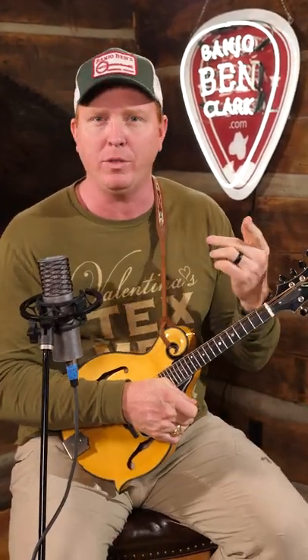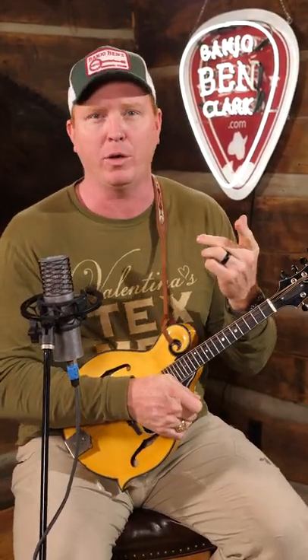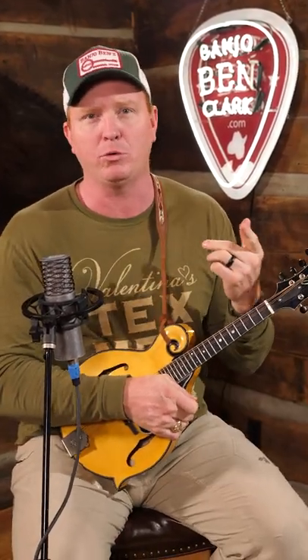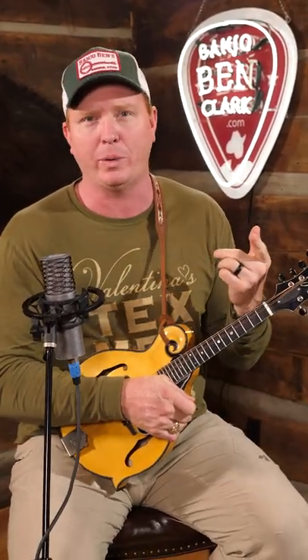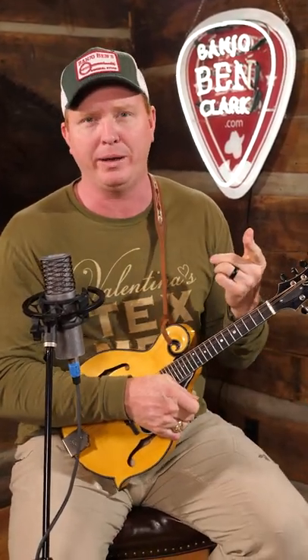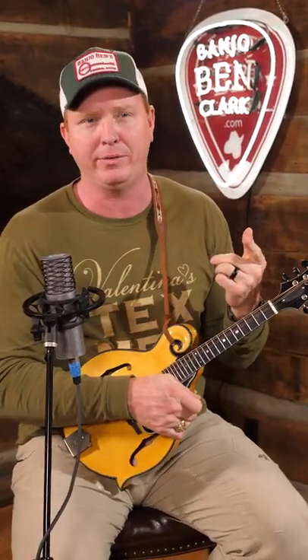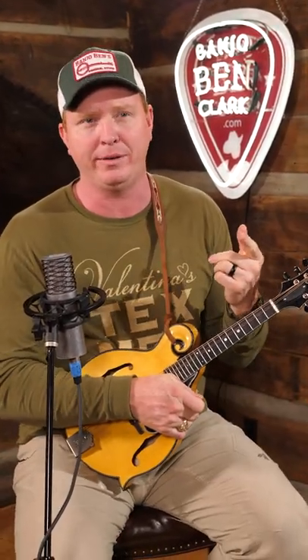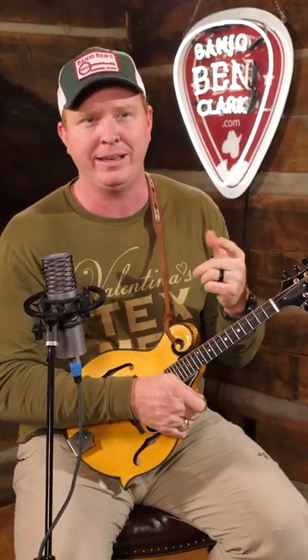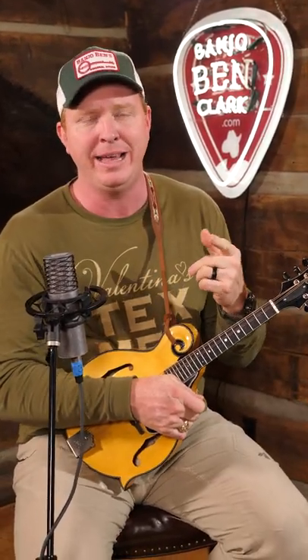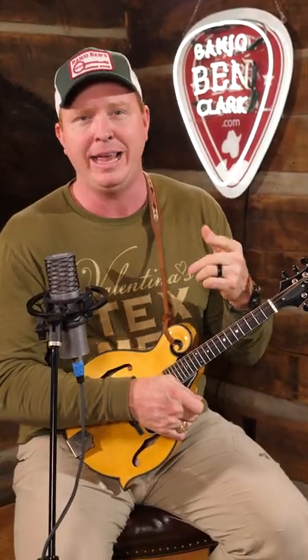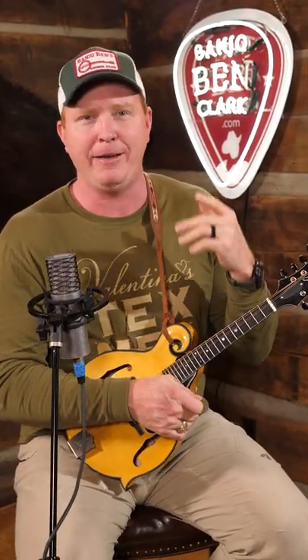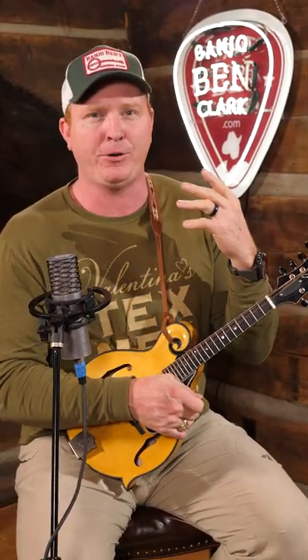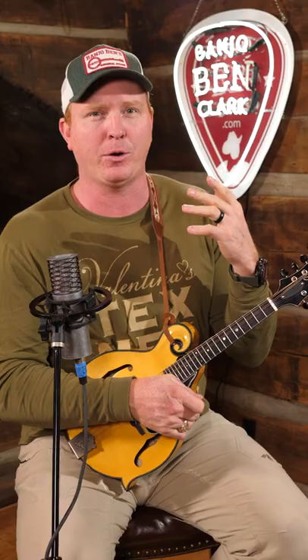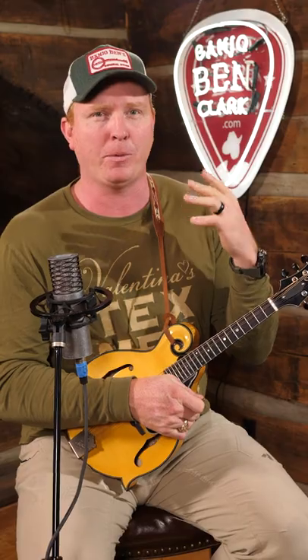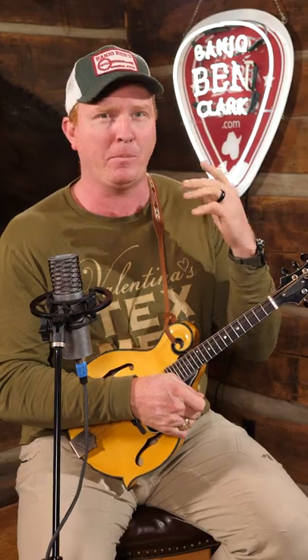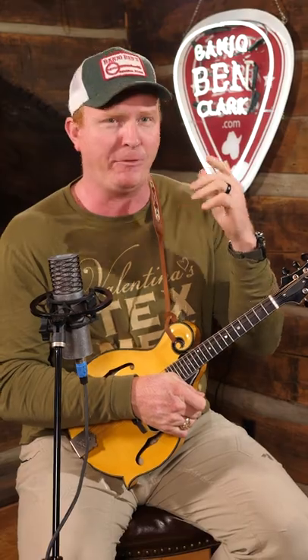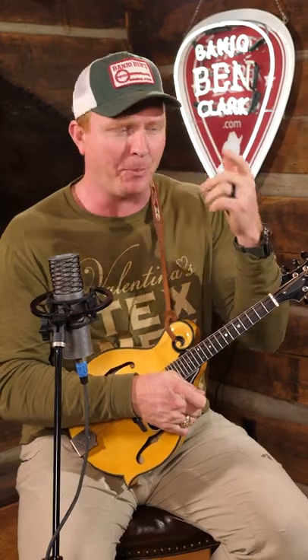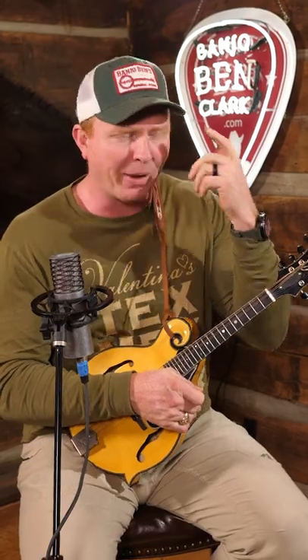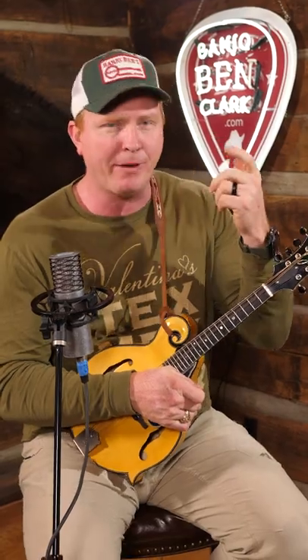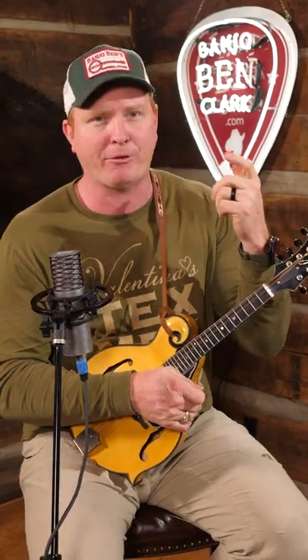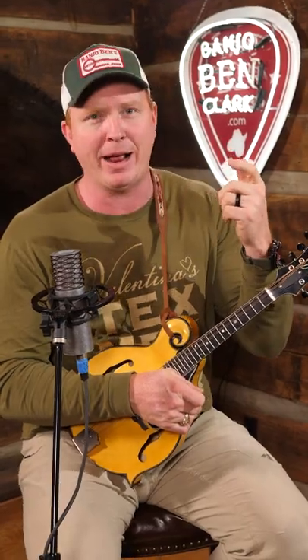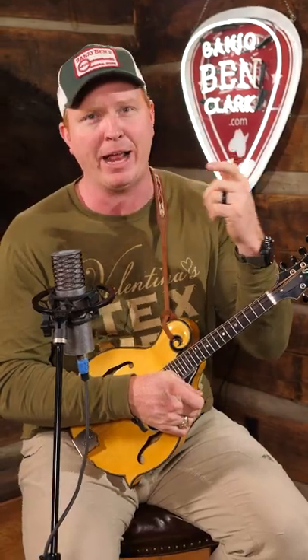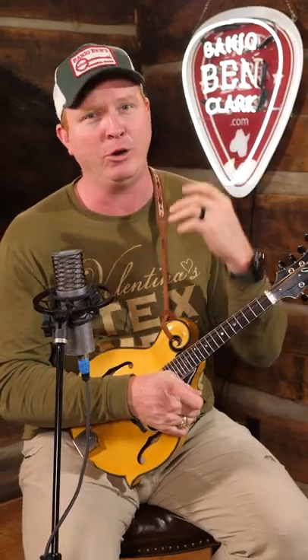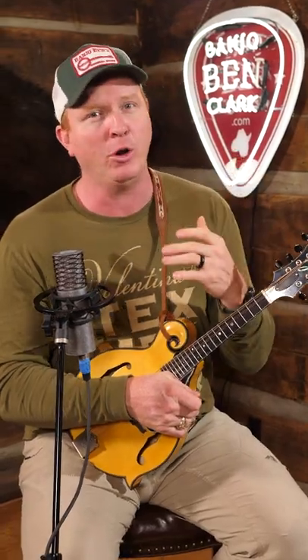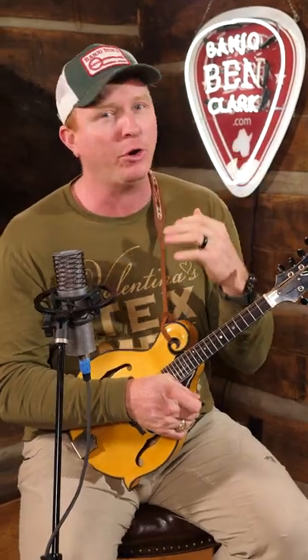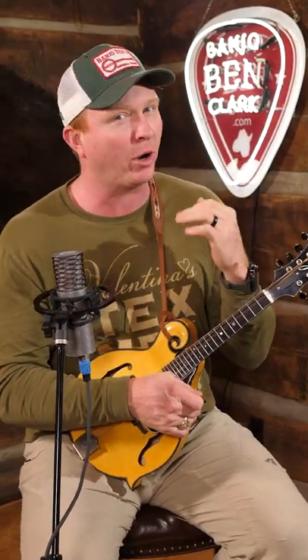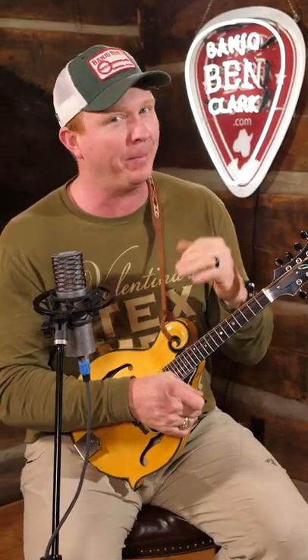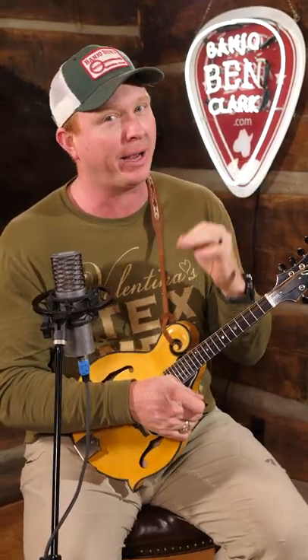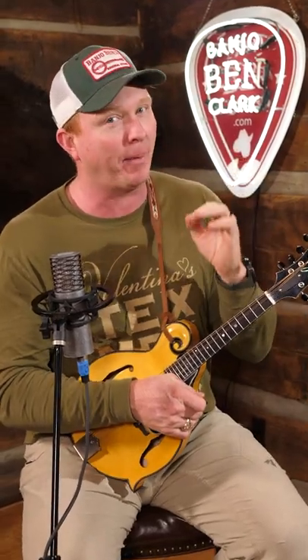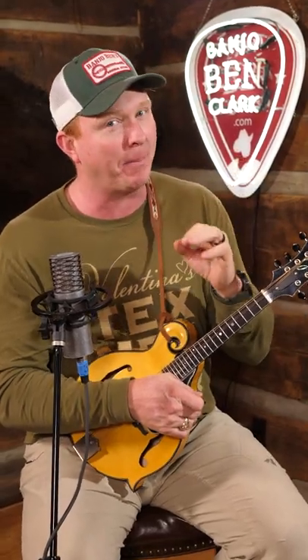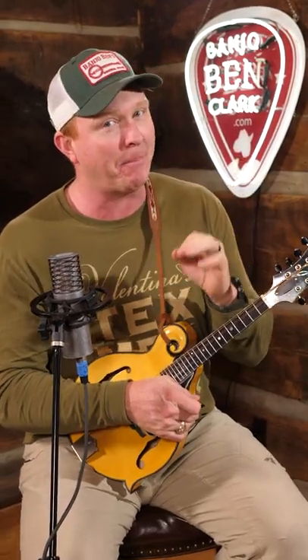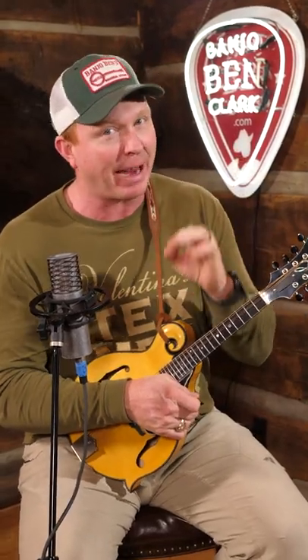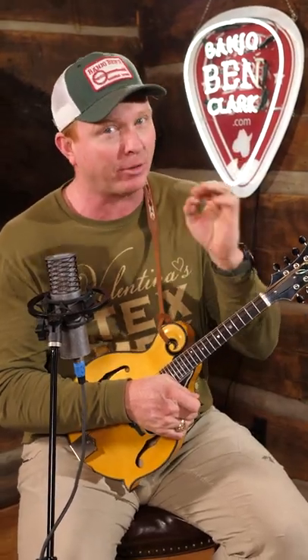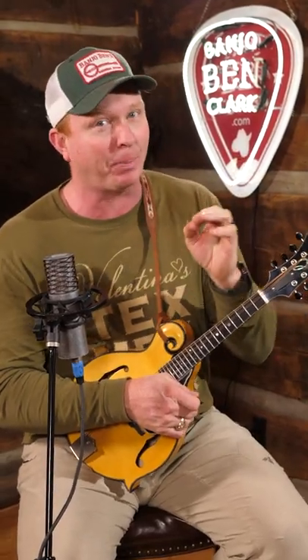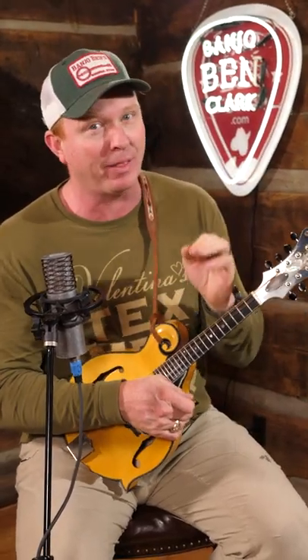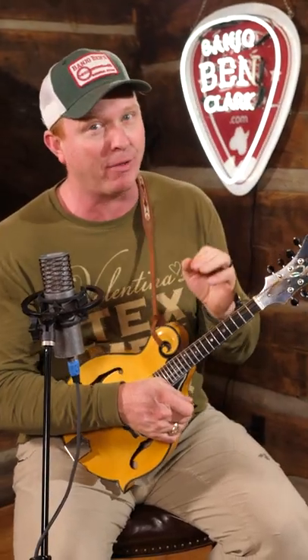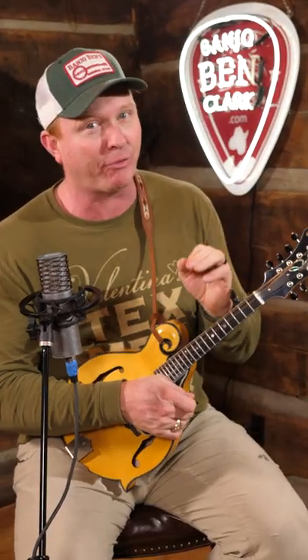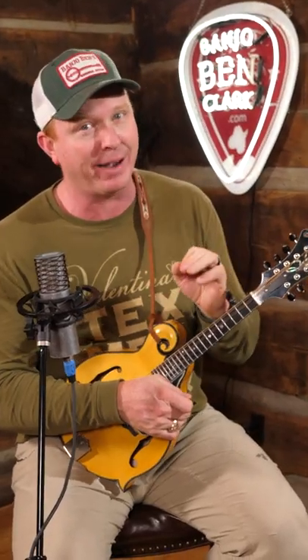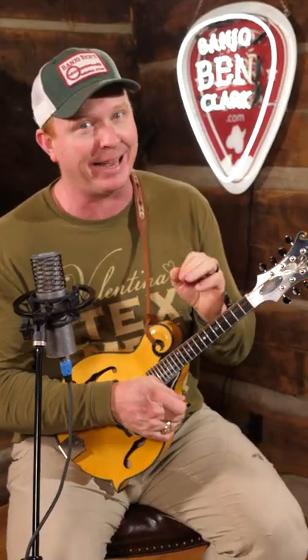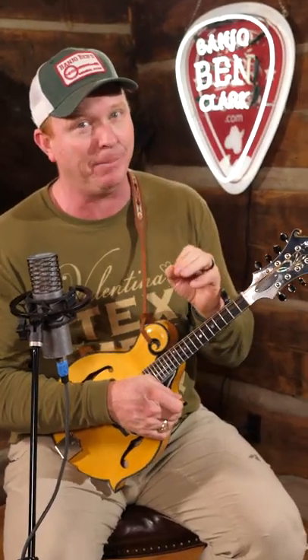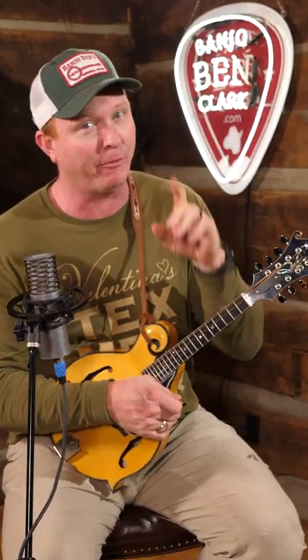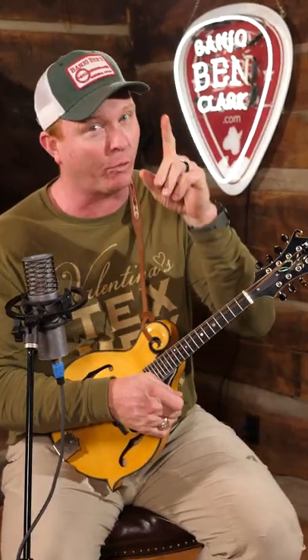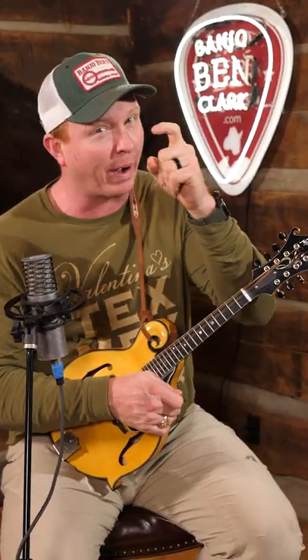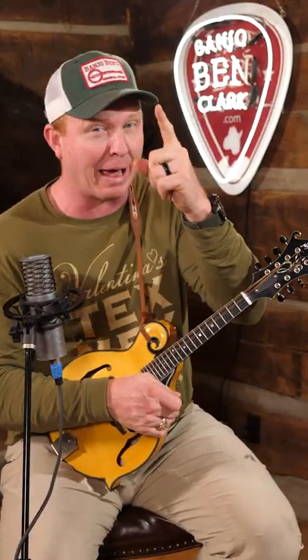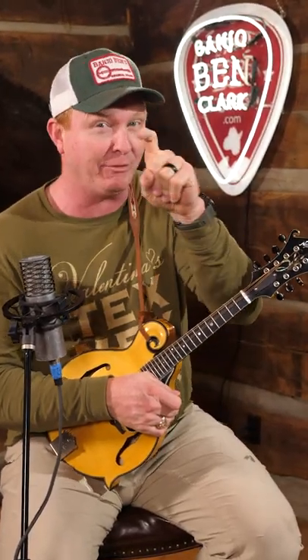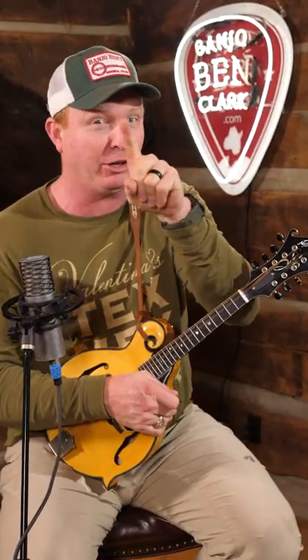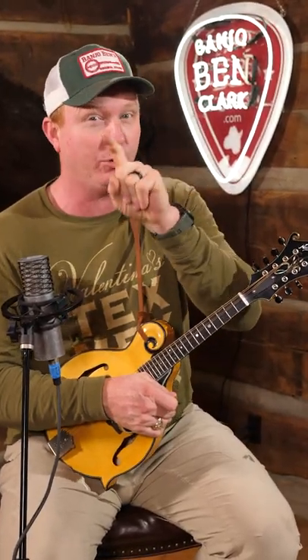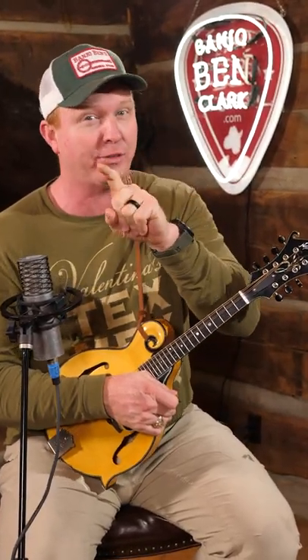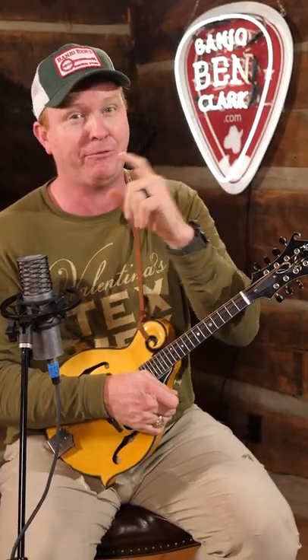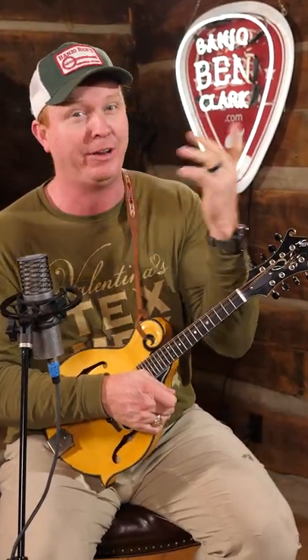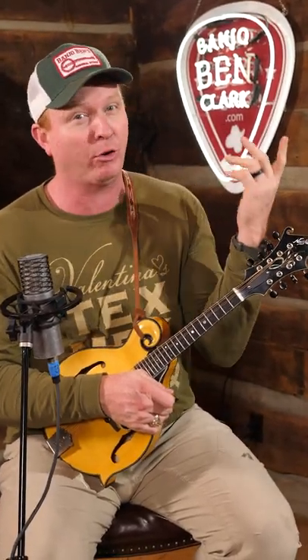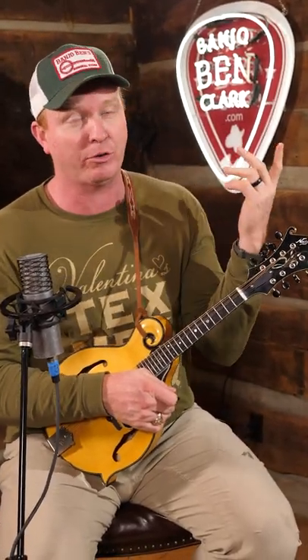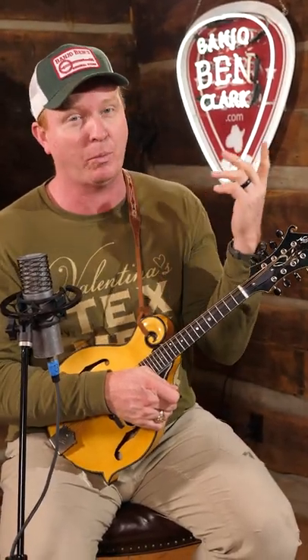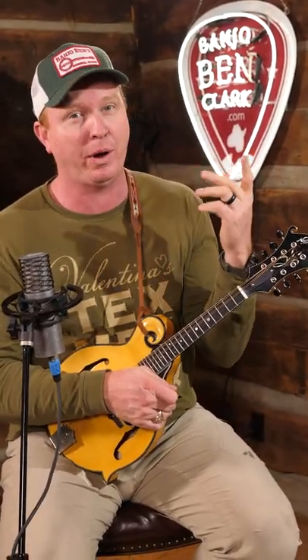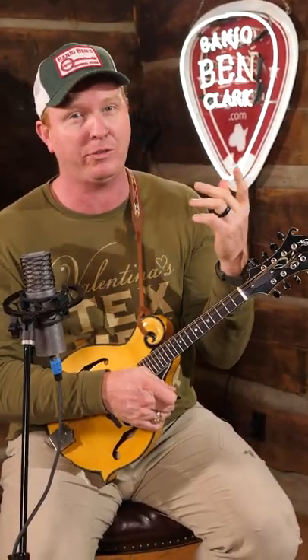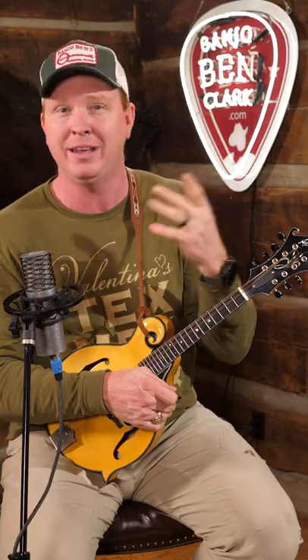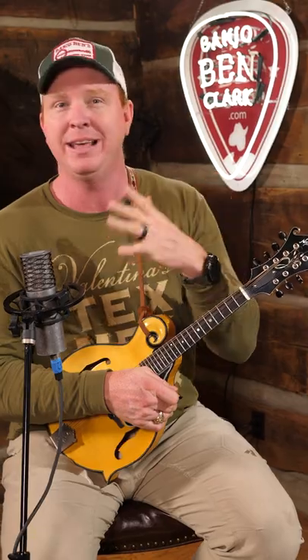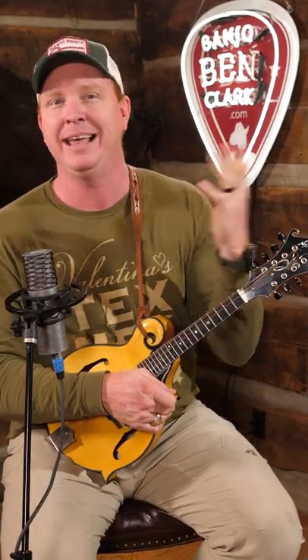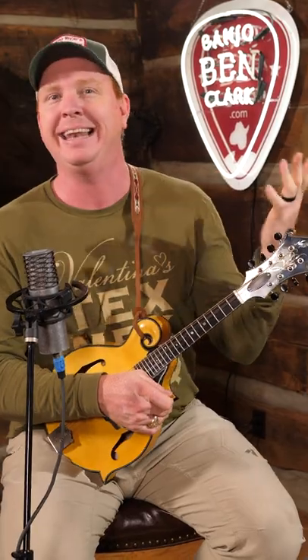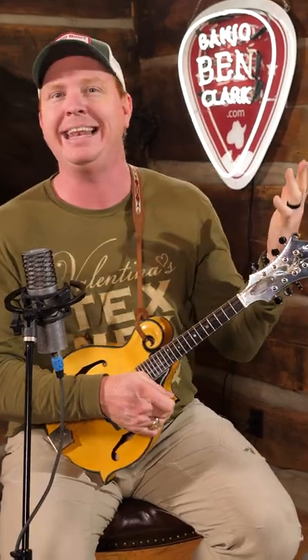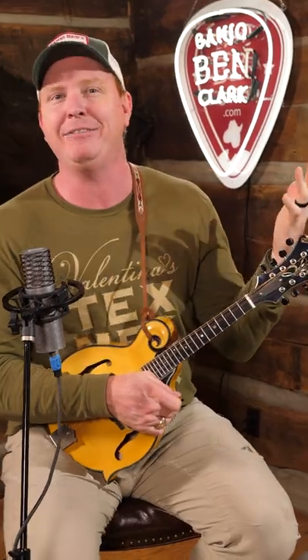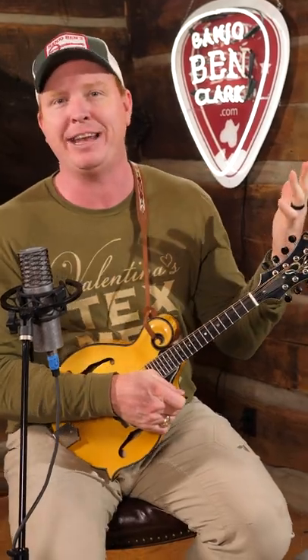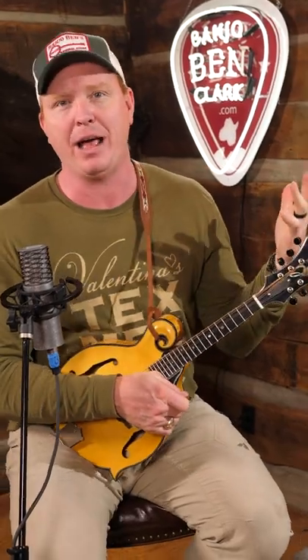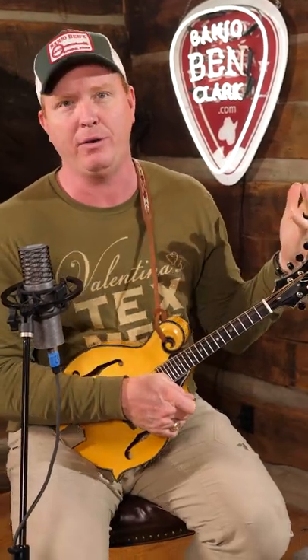One of those ways is: if you play a fret, and you know you're going to be coming back to play that fret again before having to use that finger somewhere else, leave it down.